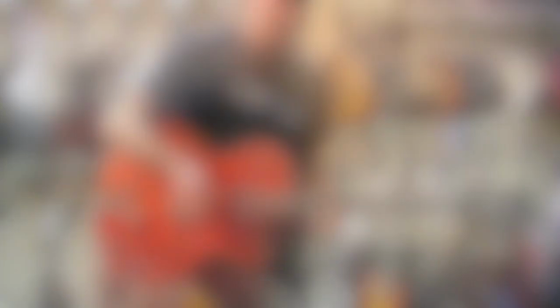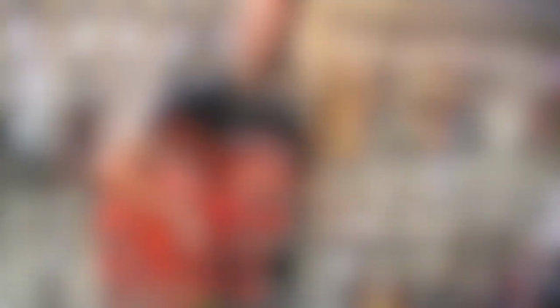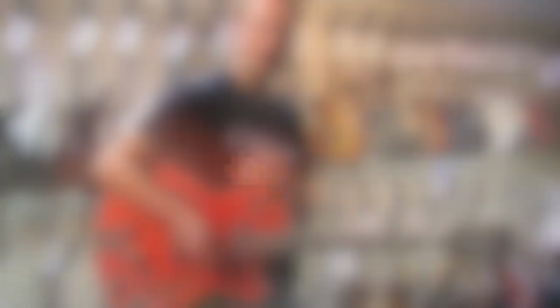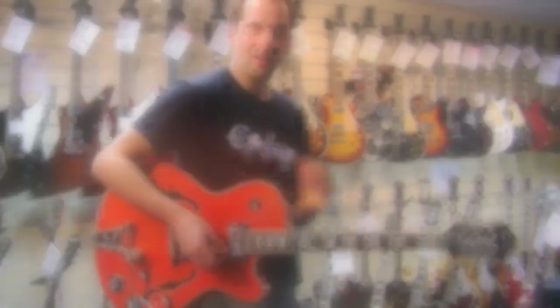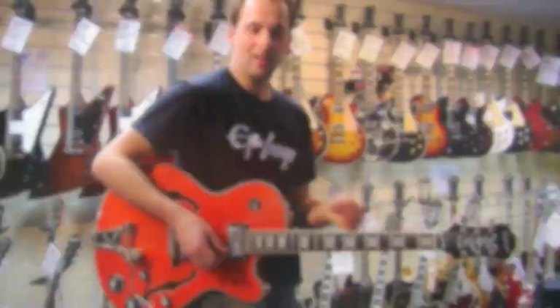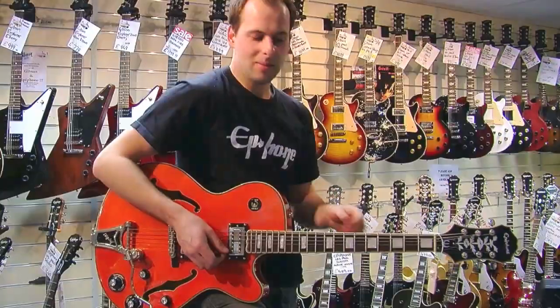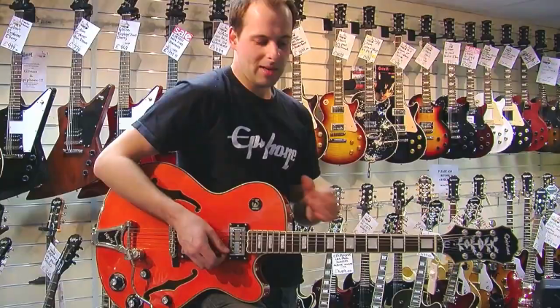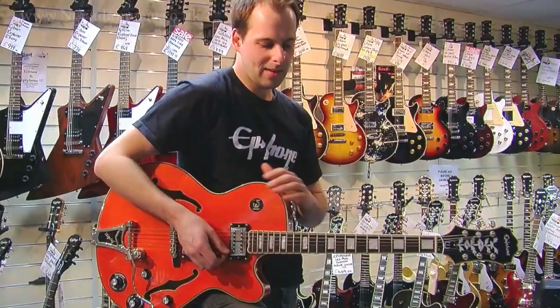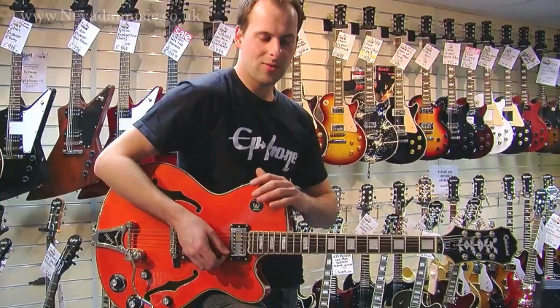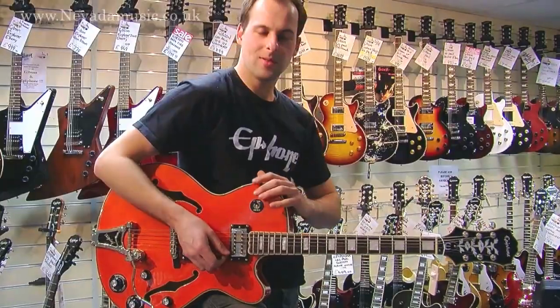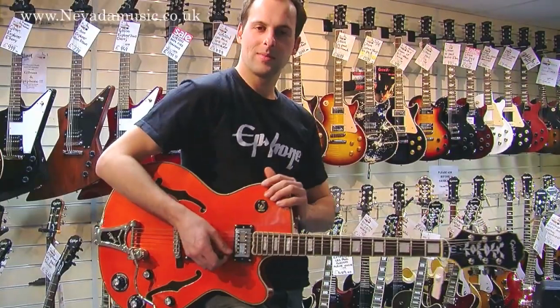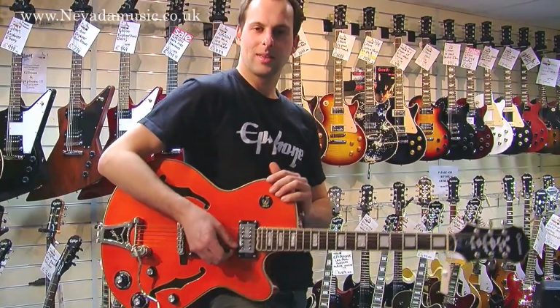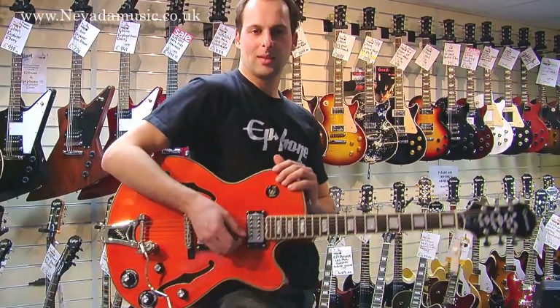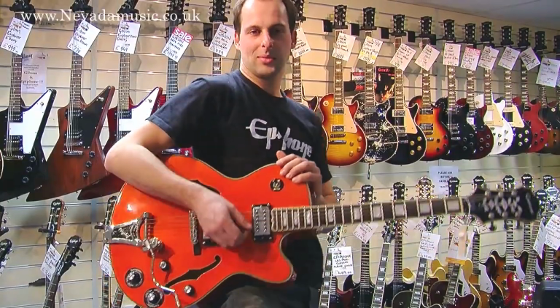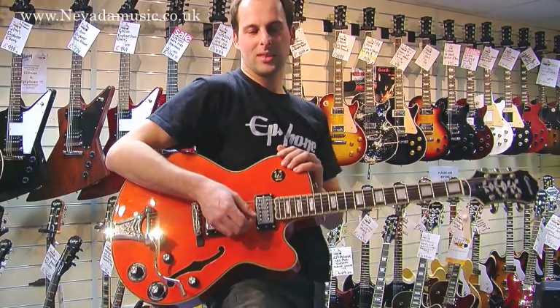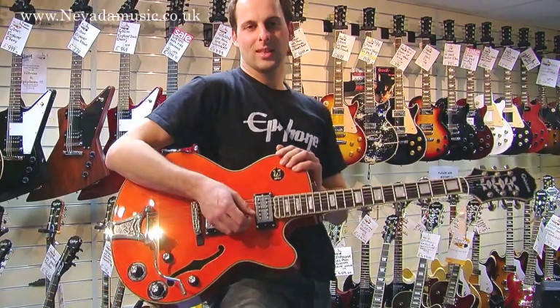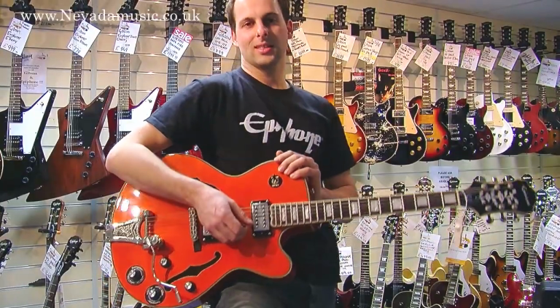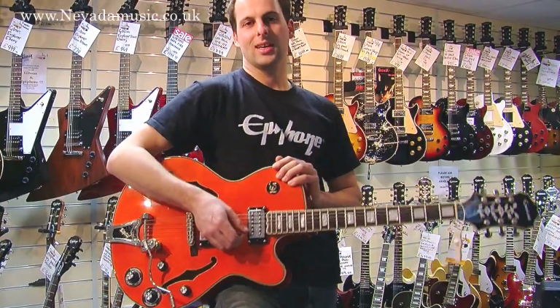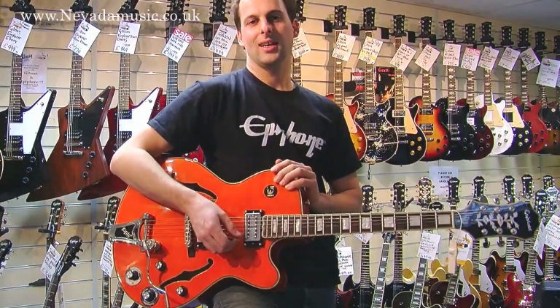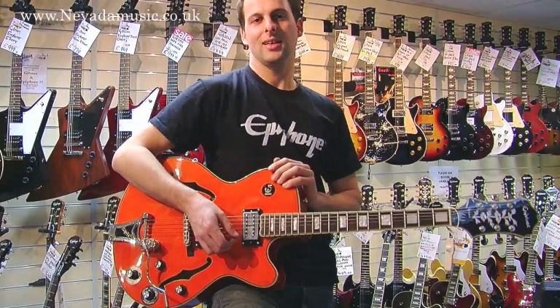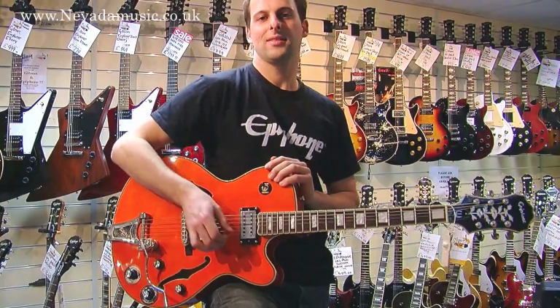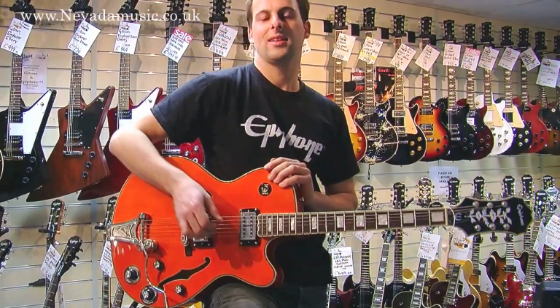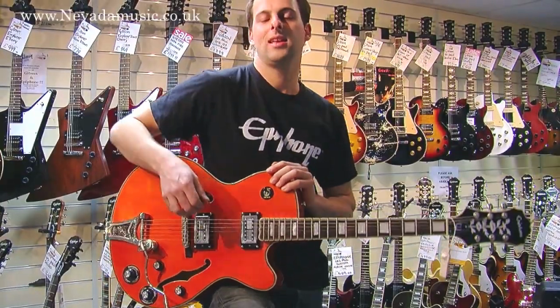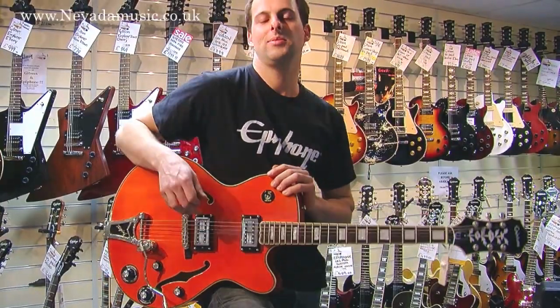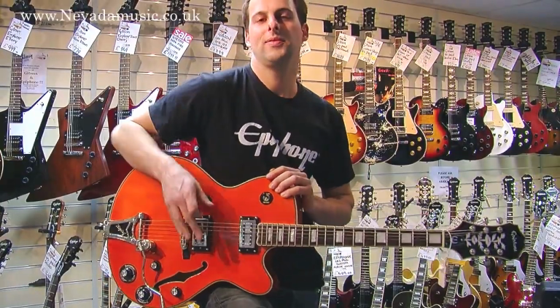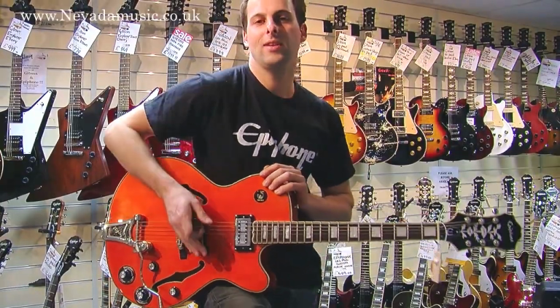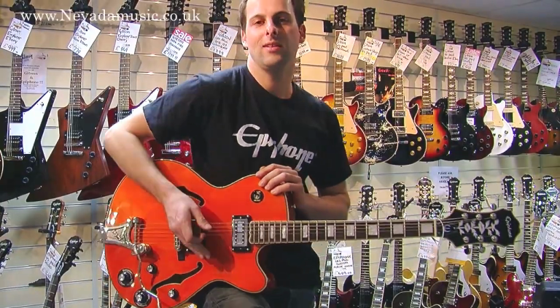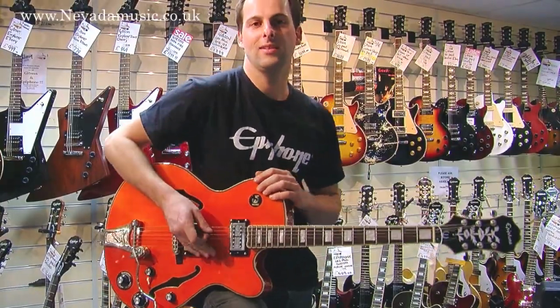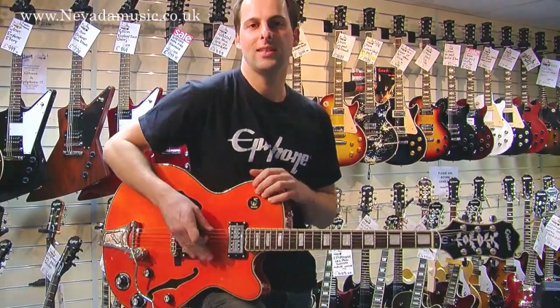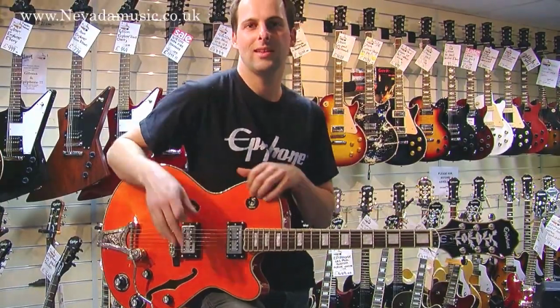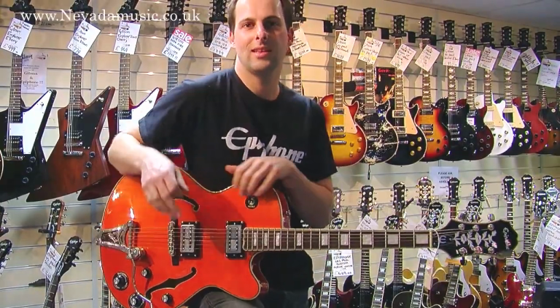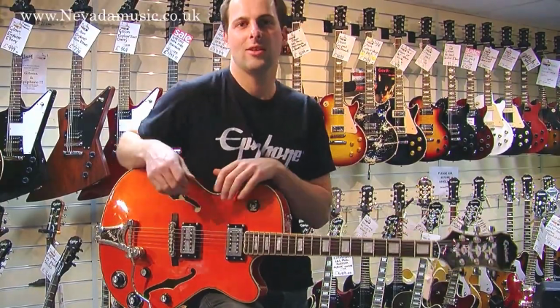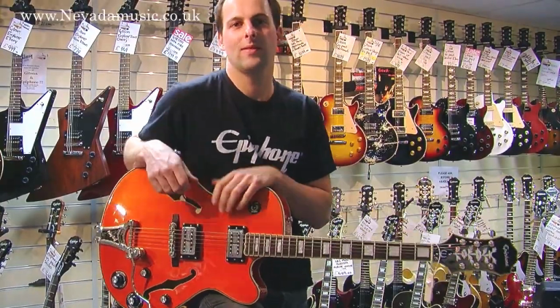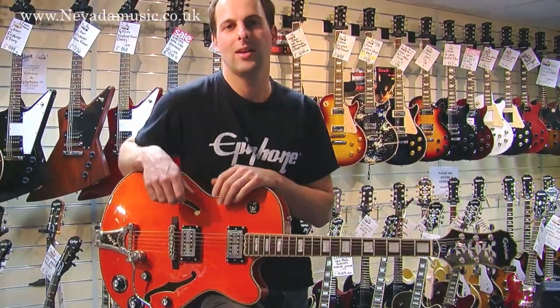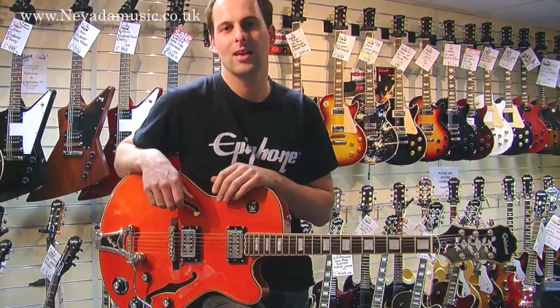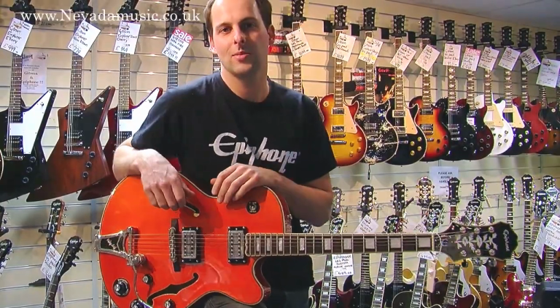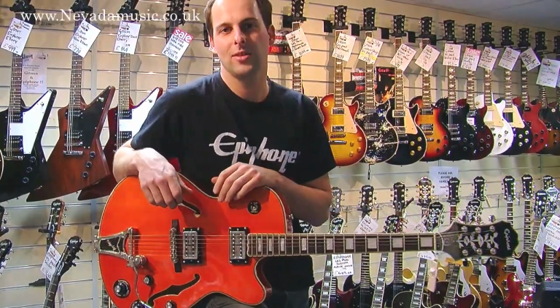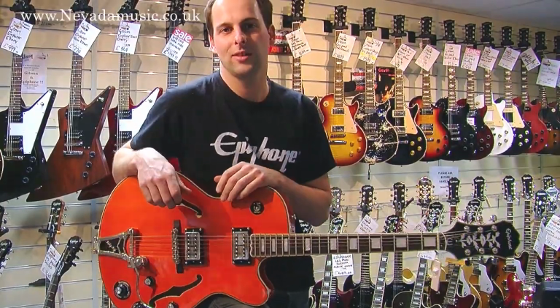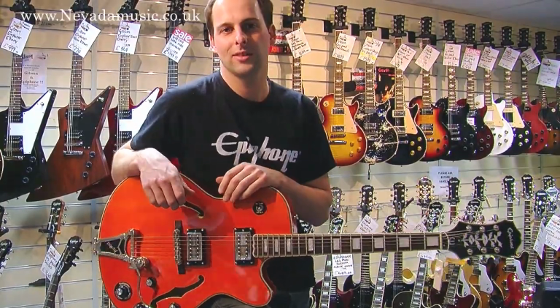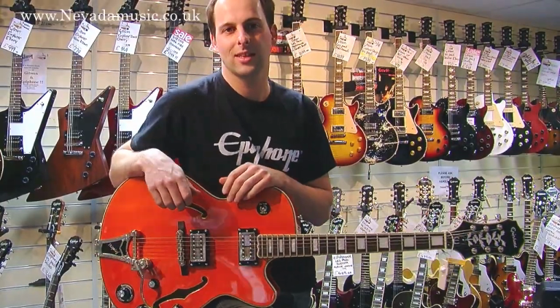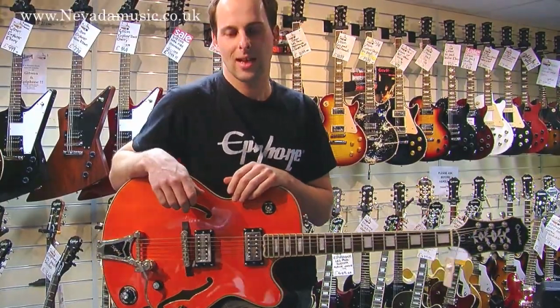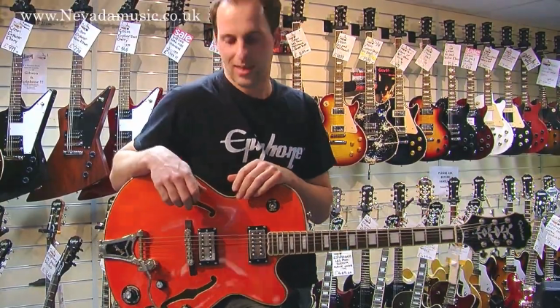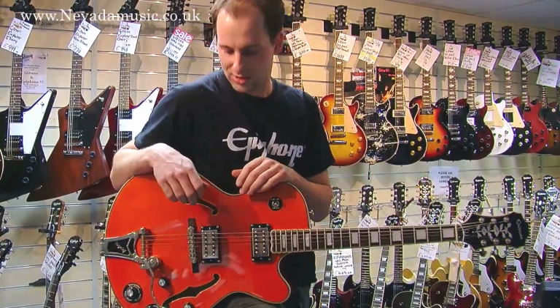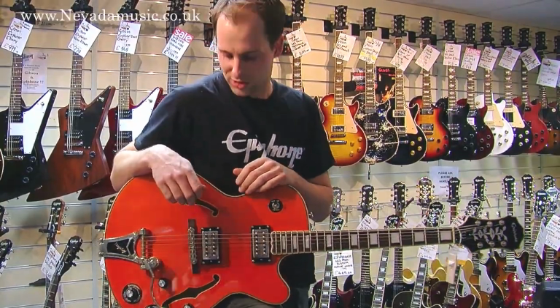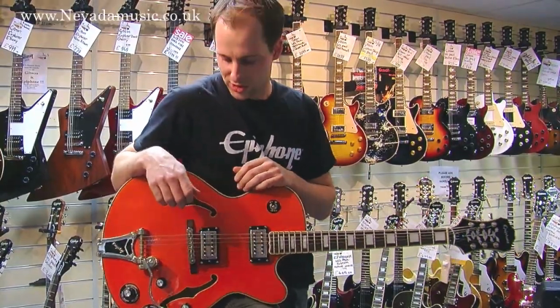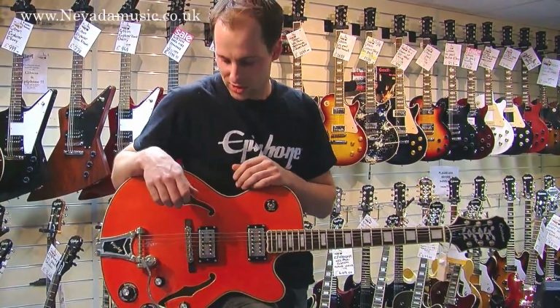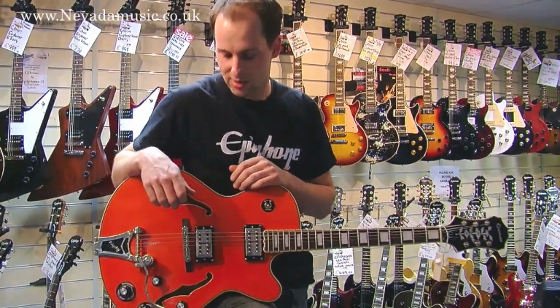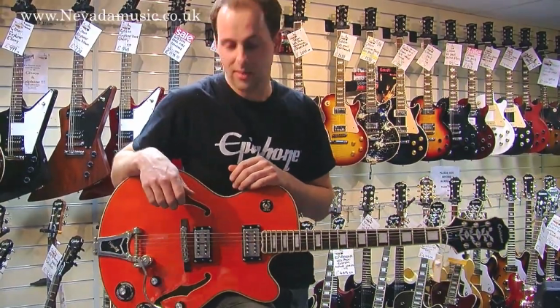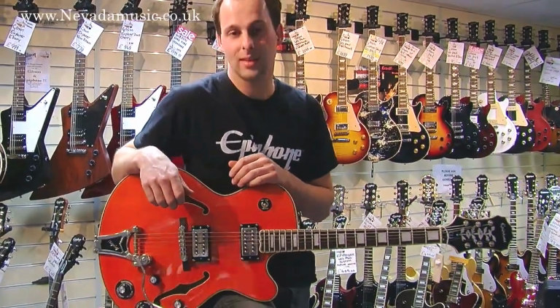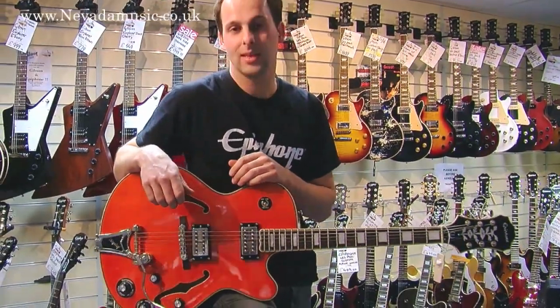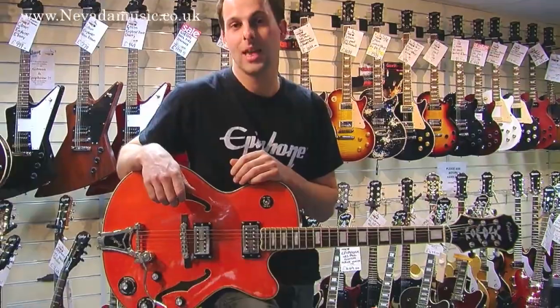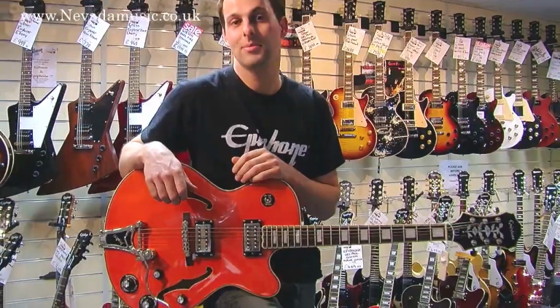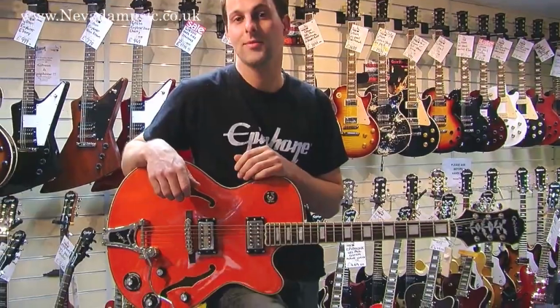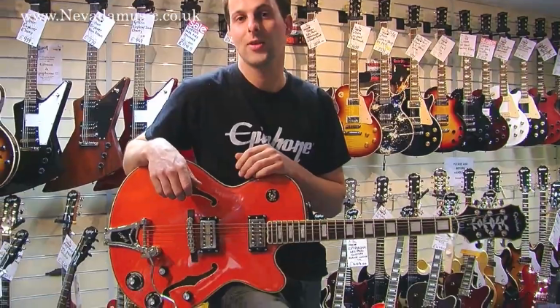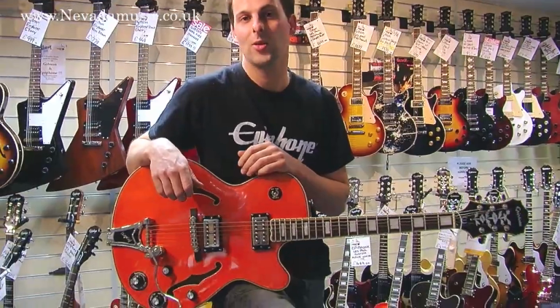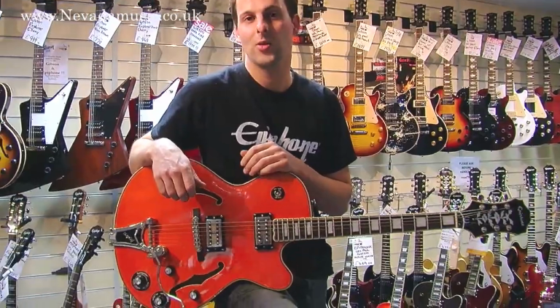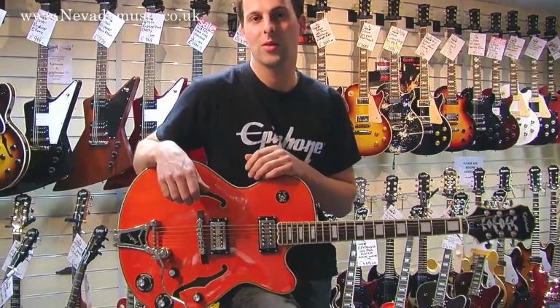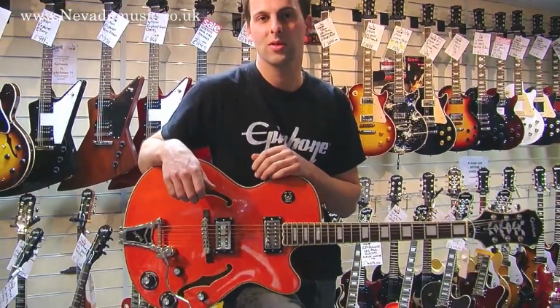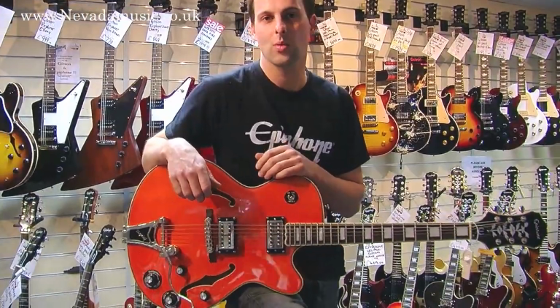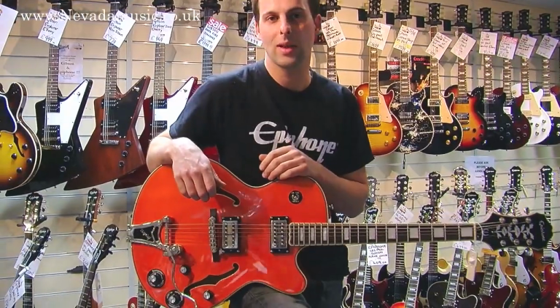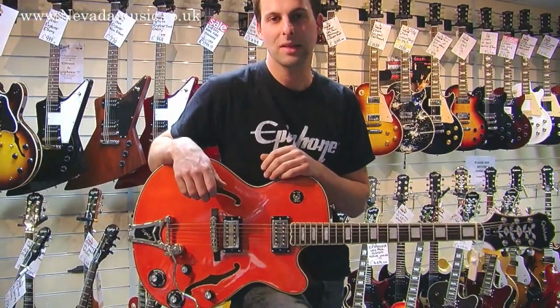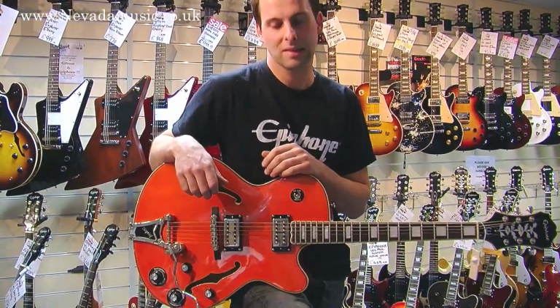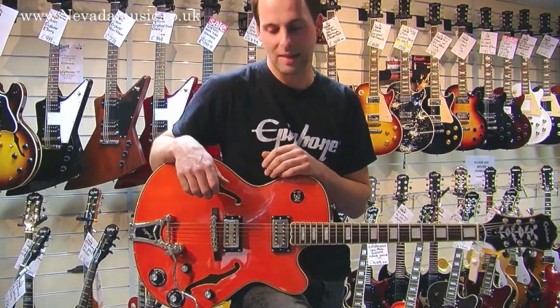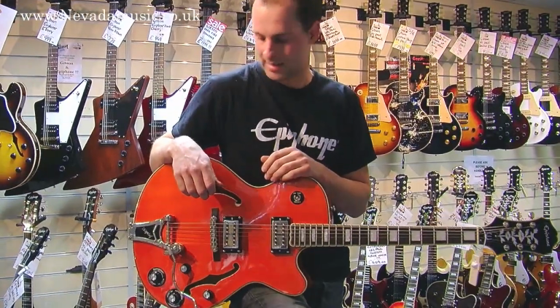Hi, I'm Nick from Gibson Guitars and Epiphone down here at Nevada Music today to show you the Epiphone Swingster.